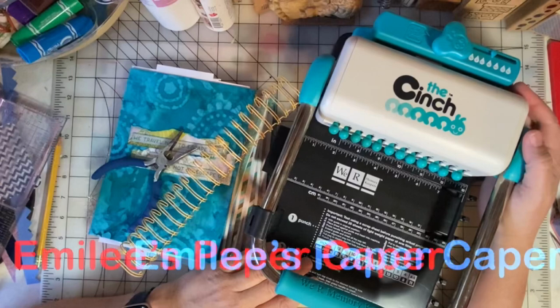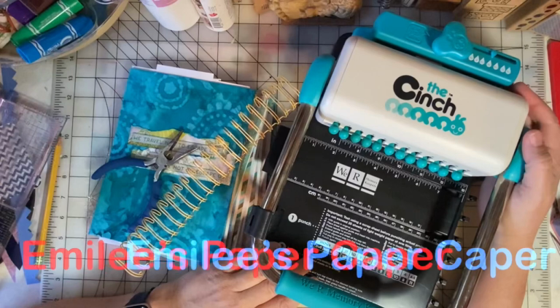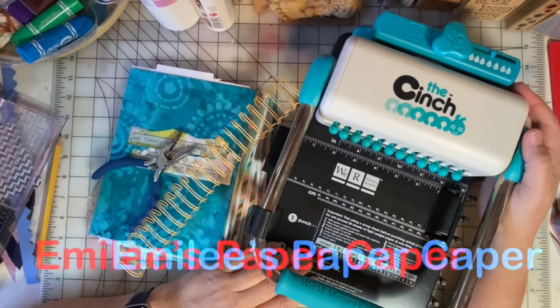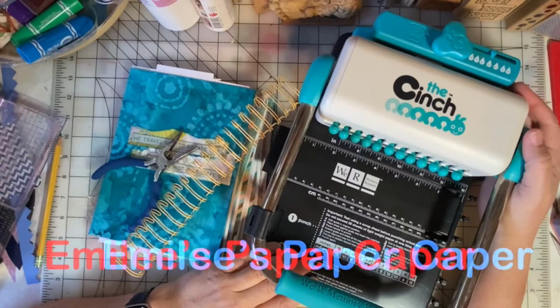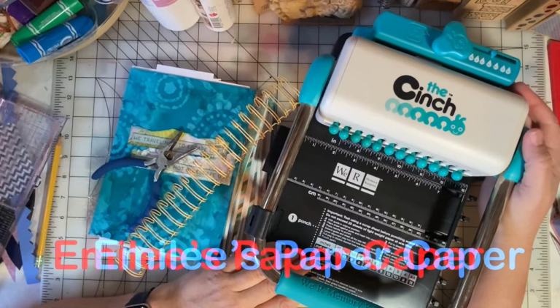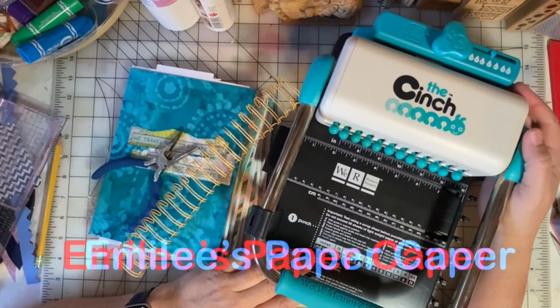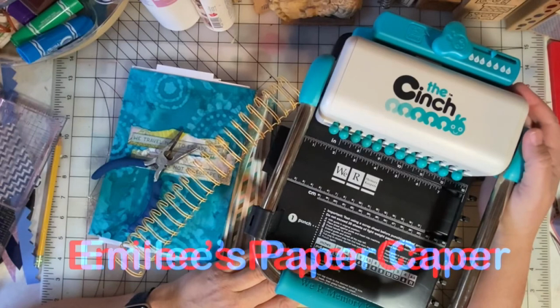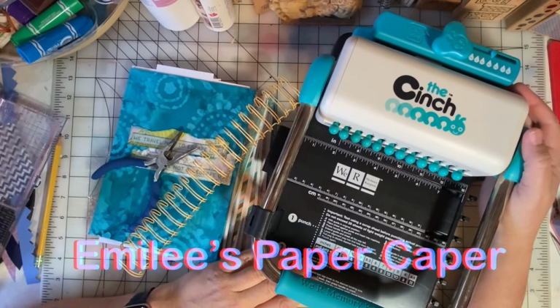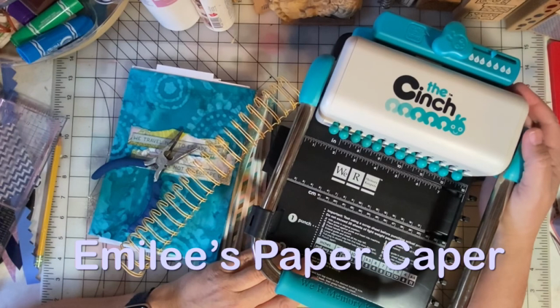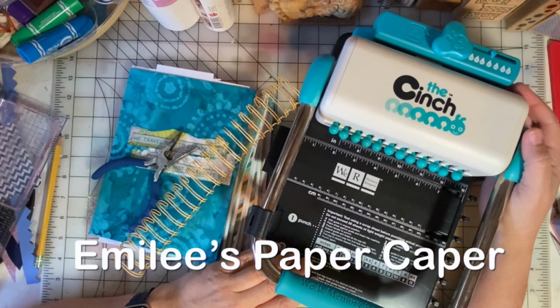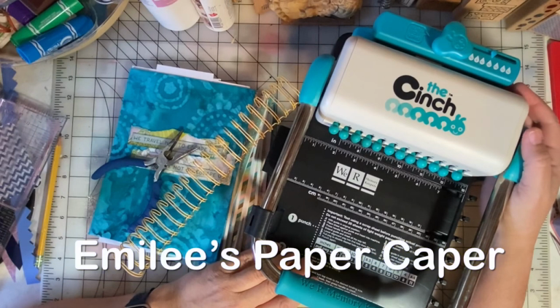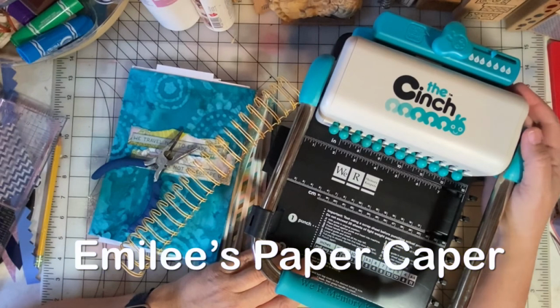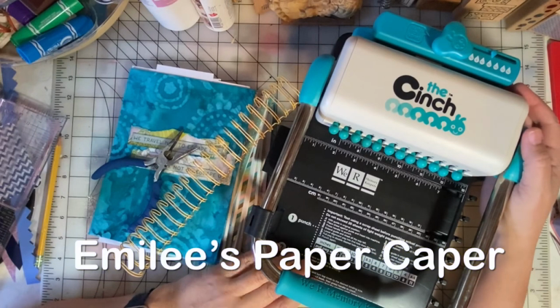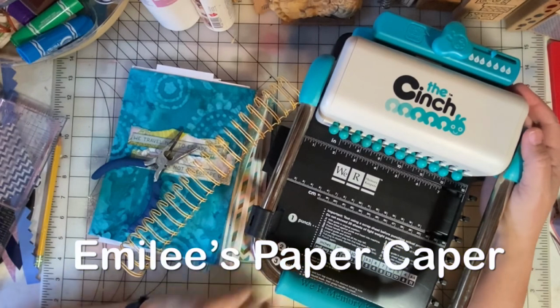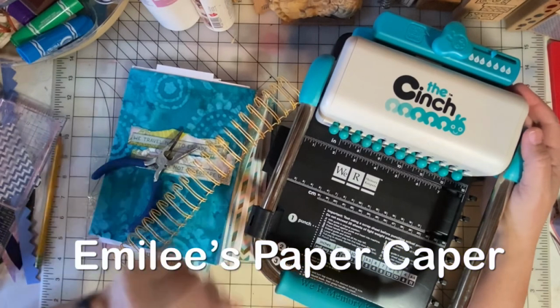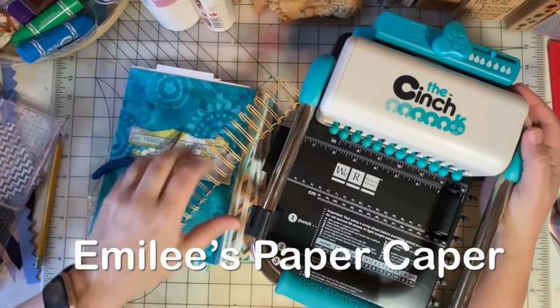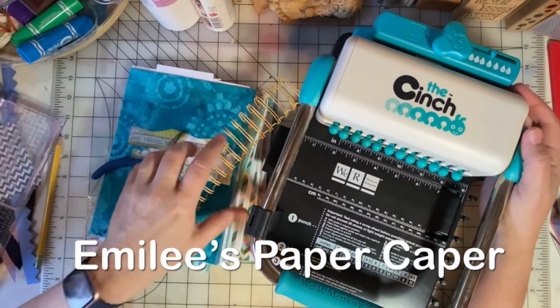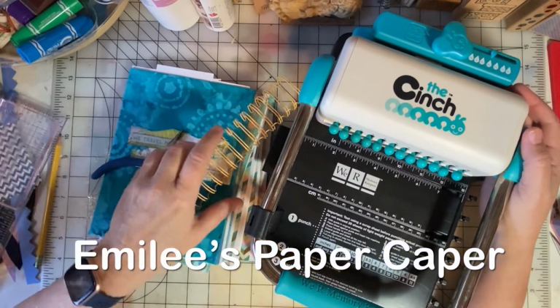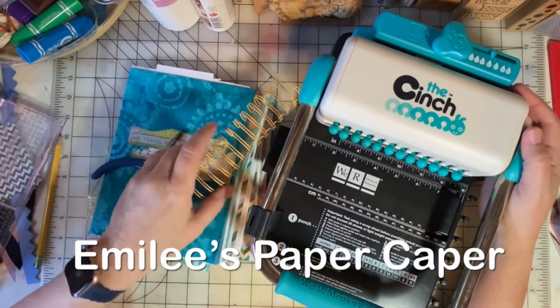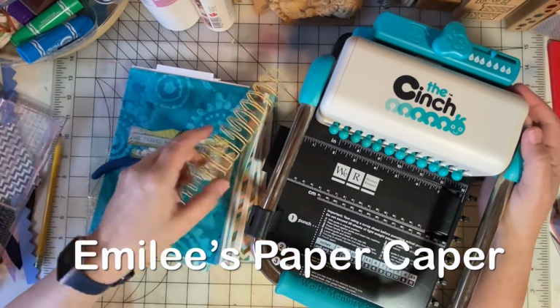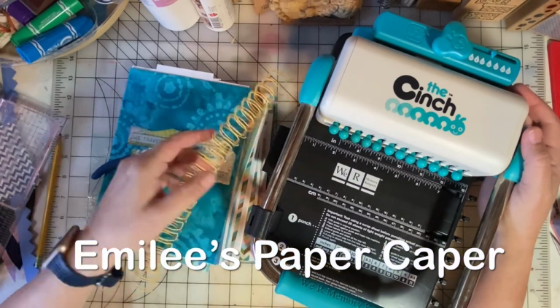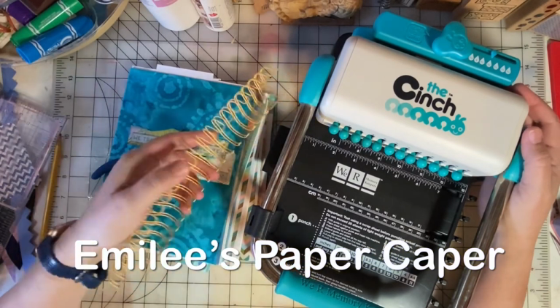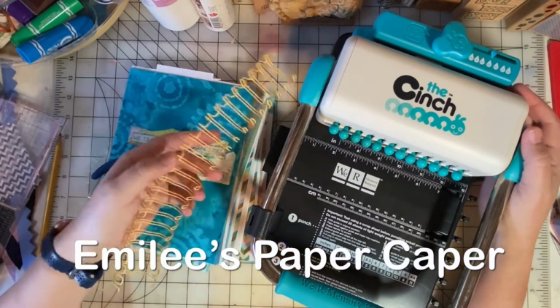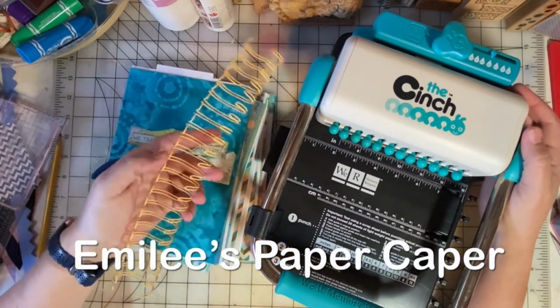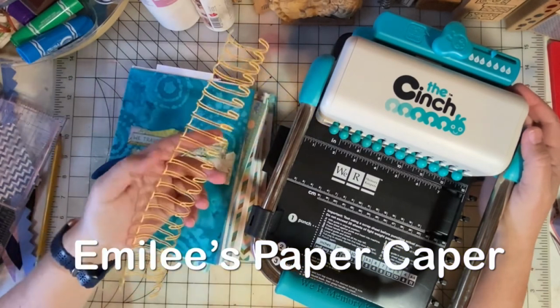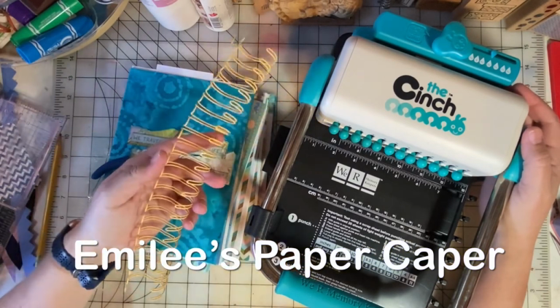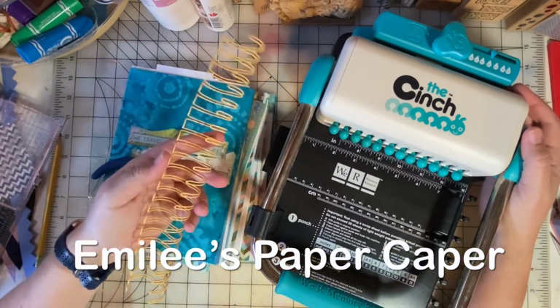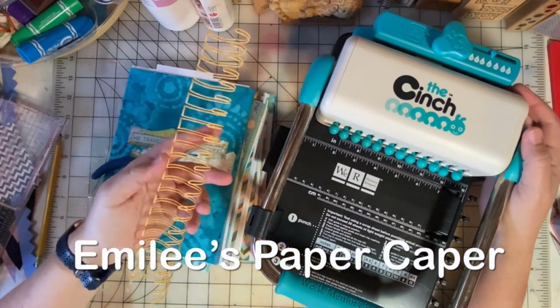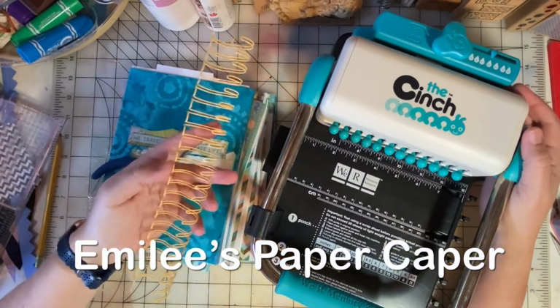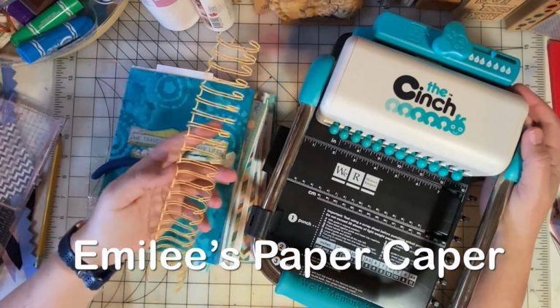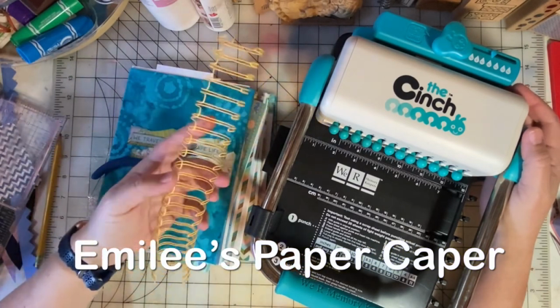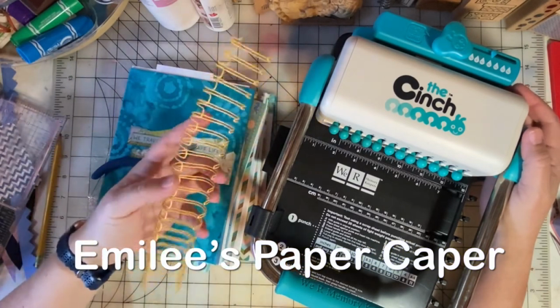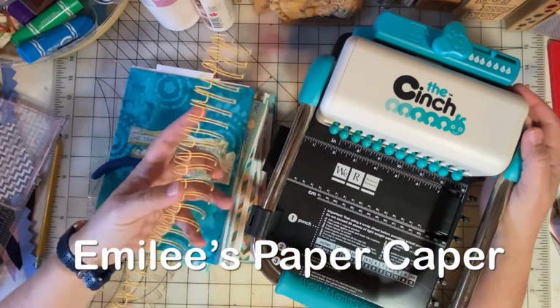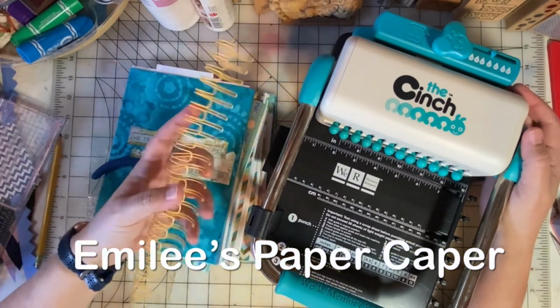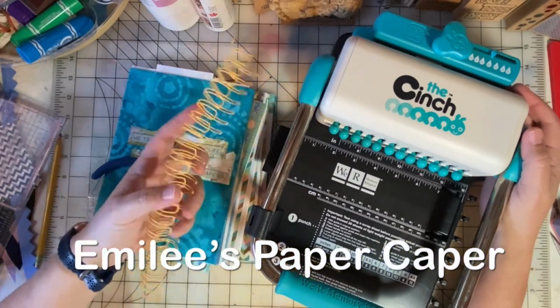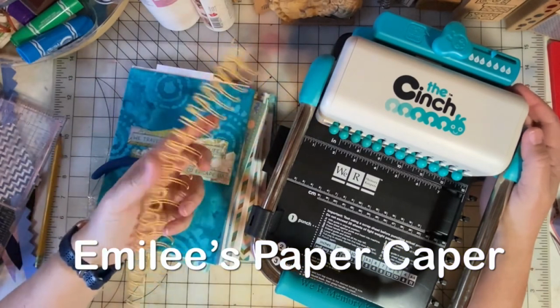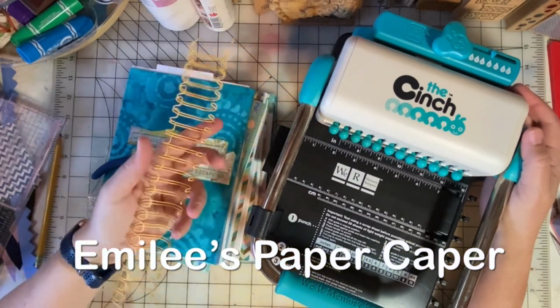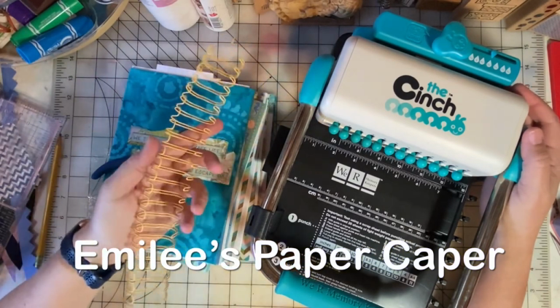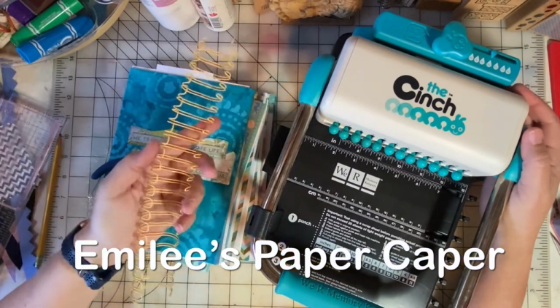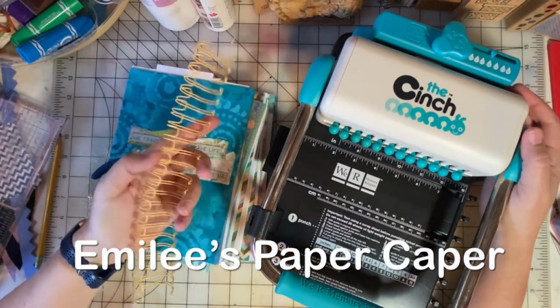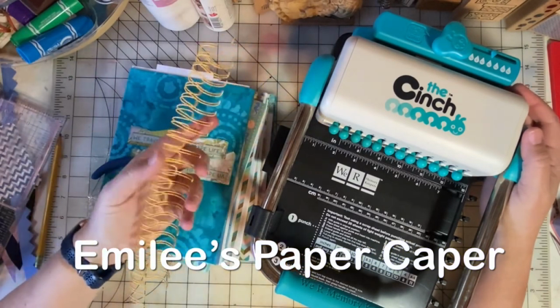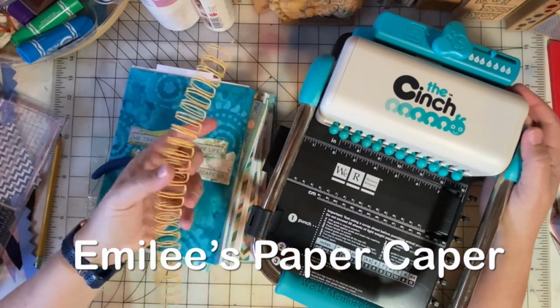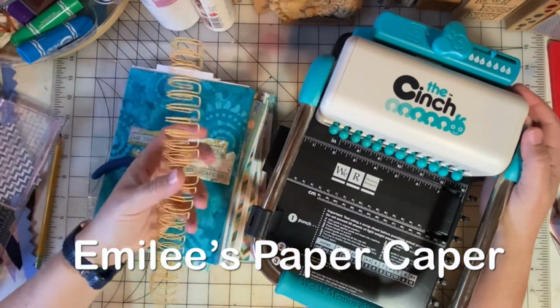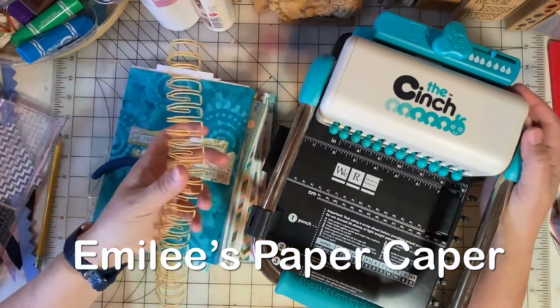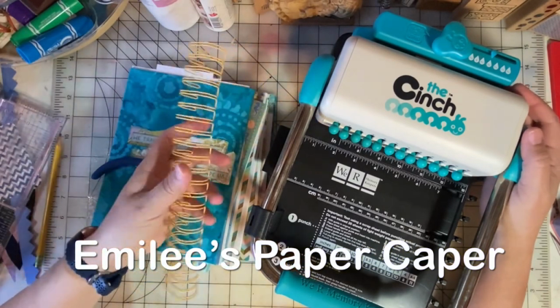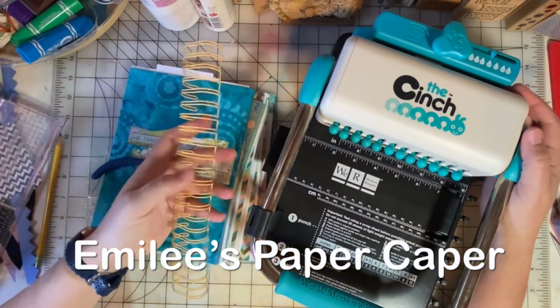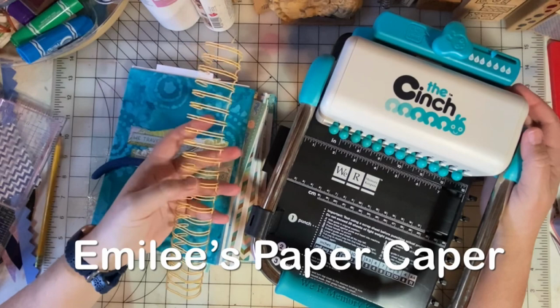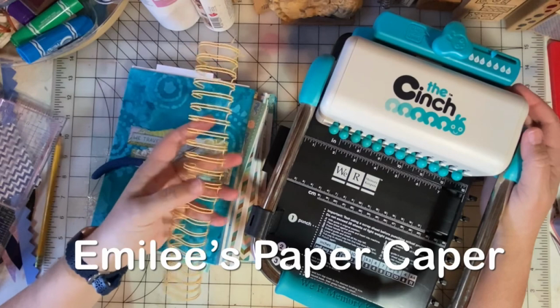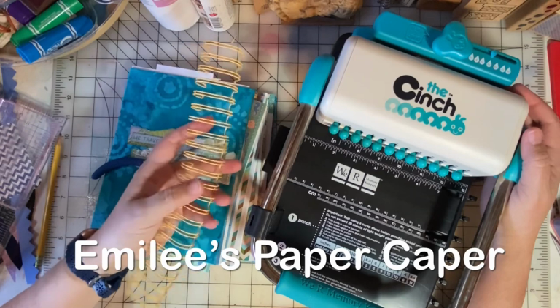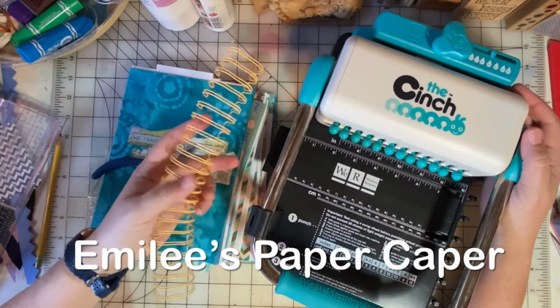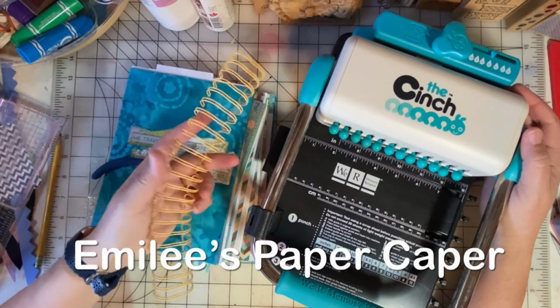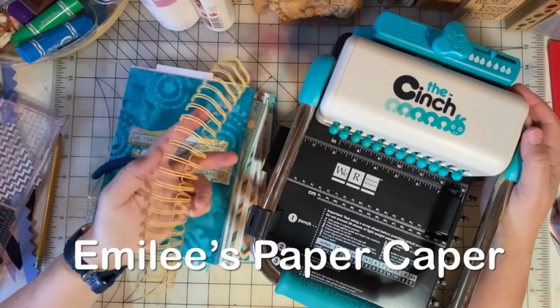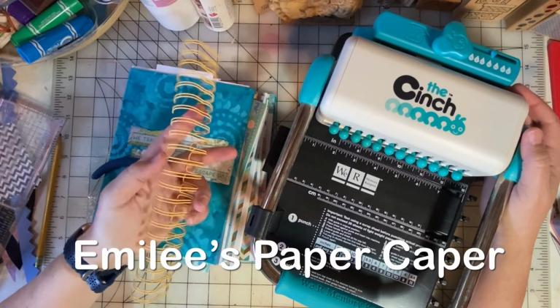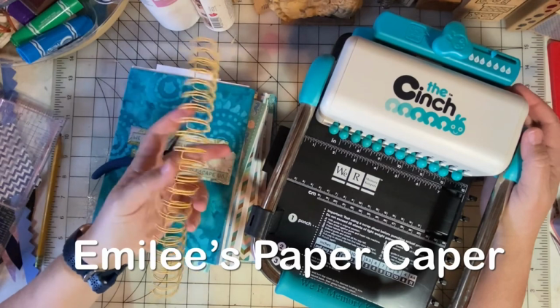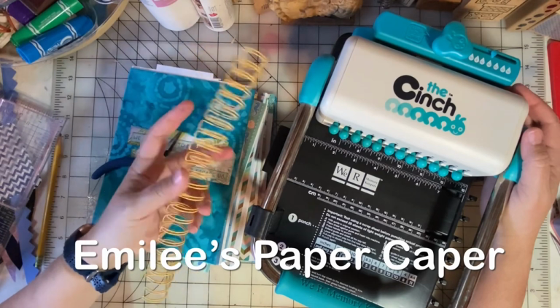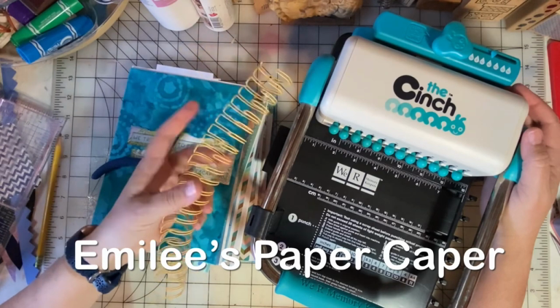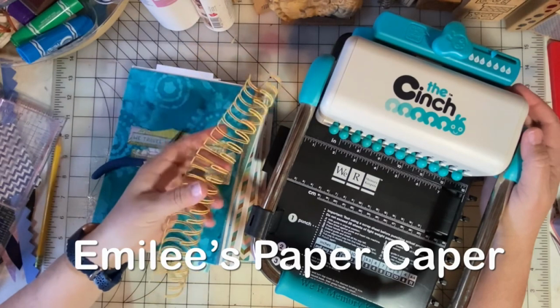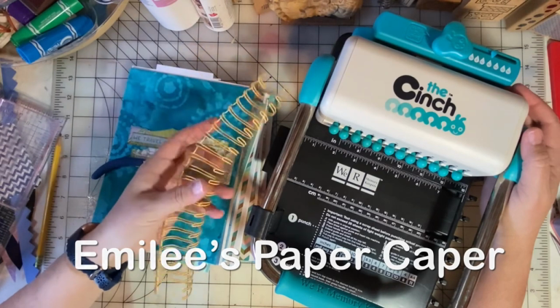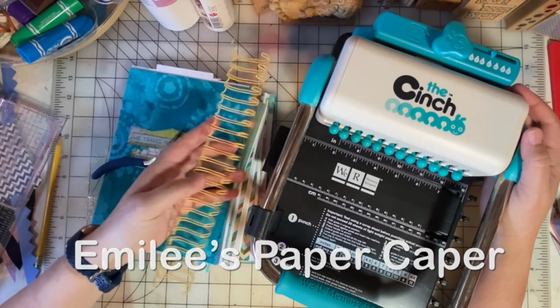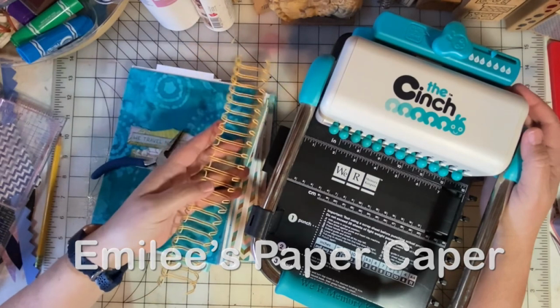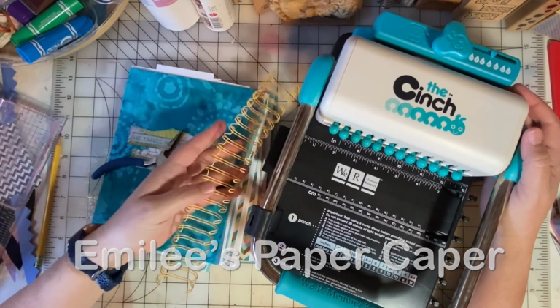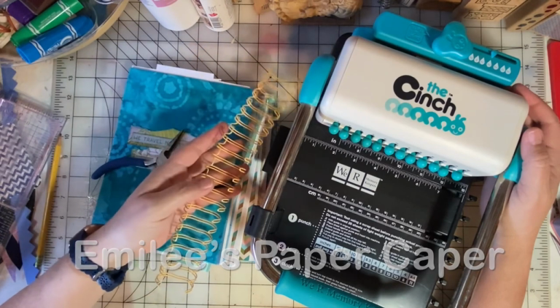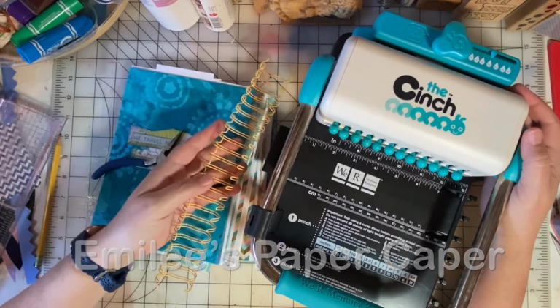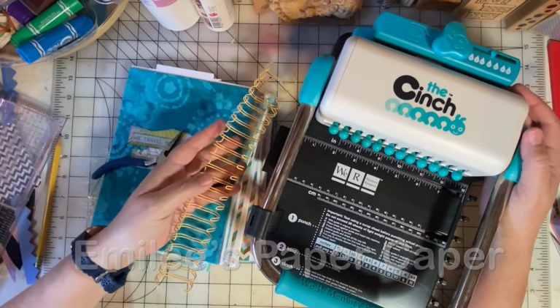Welcome to Emily's Paper Caper, where I love to scrapbook, make cards, rubber stamp, and junk journal.